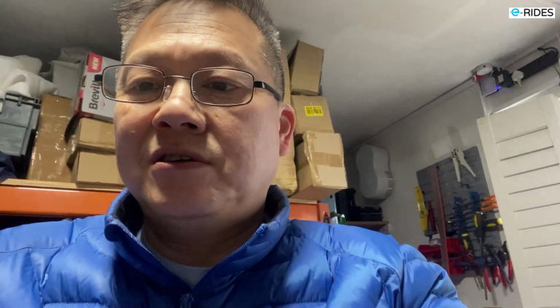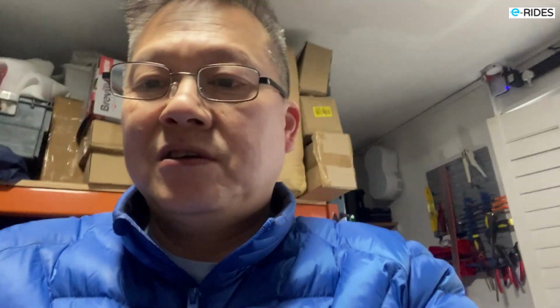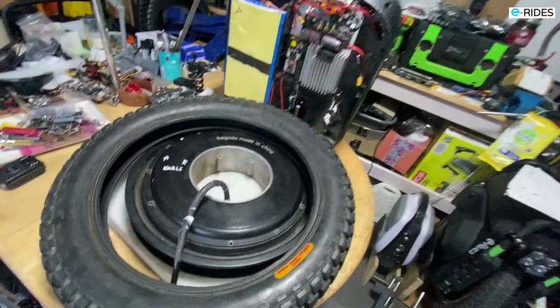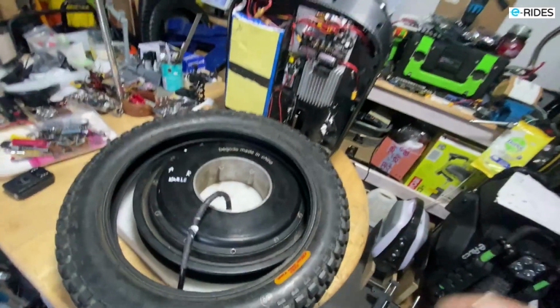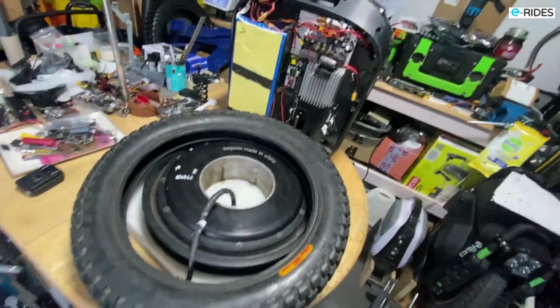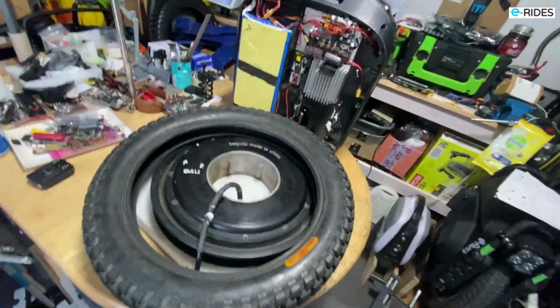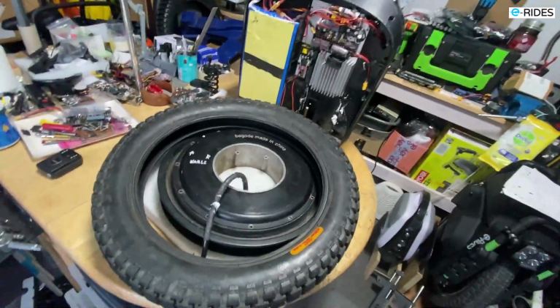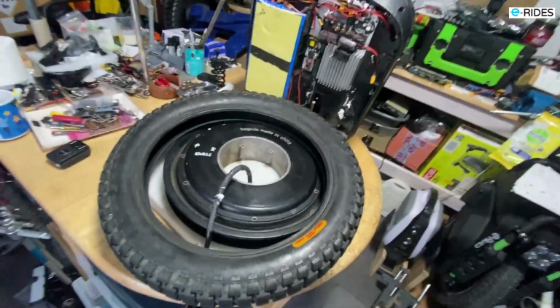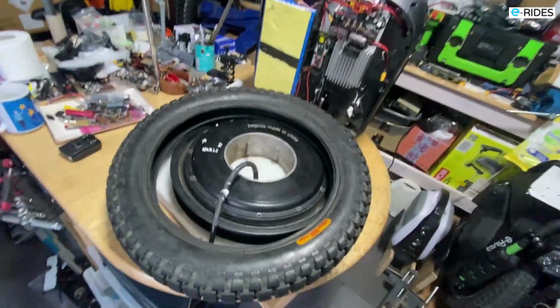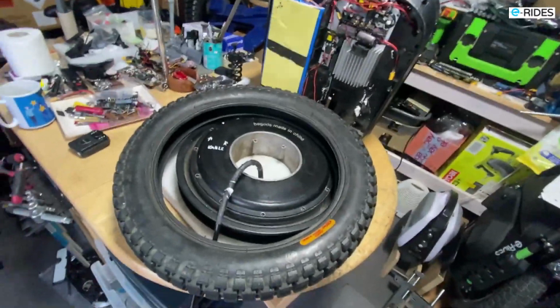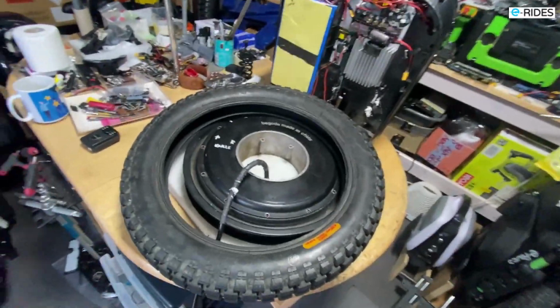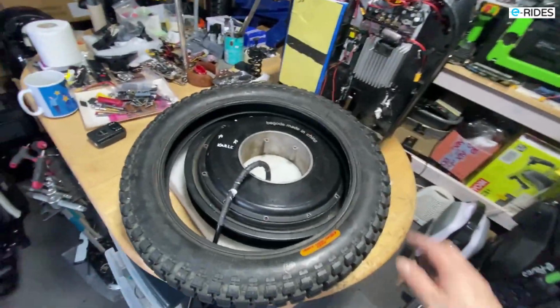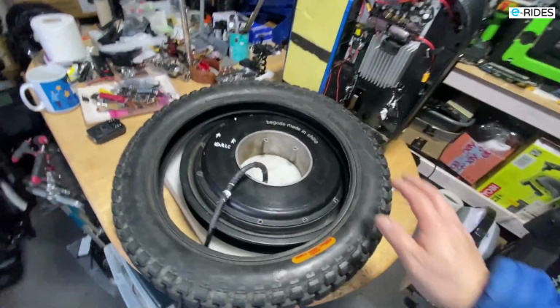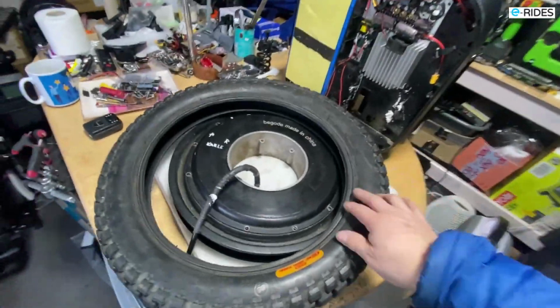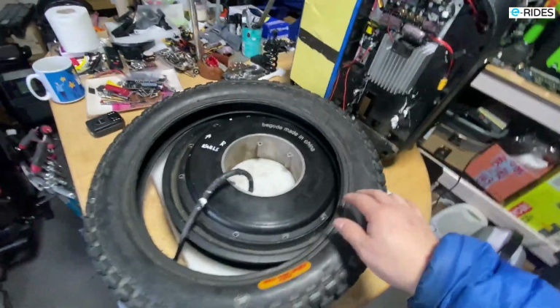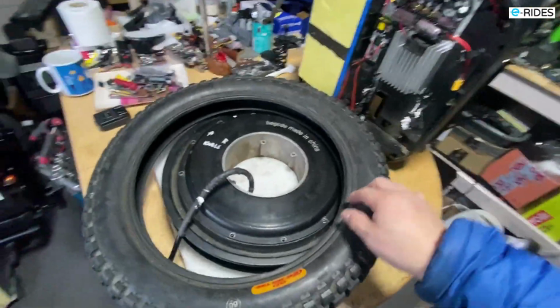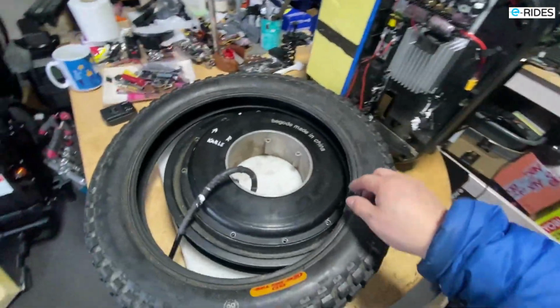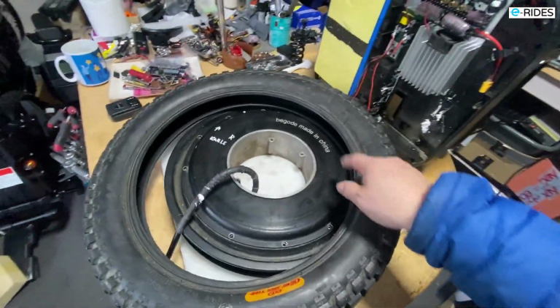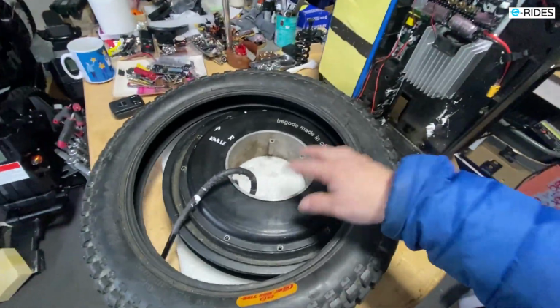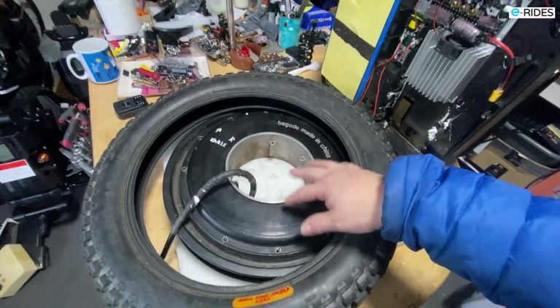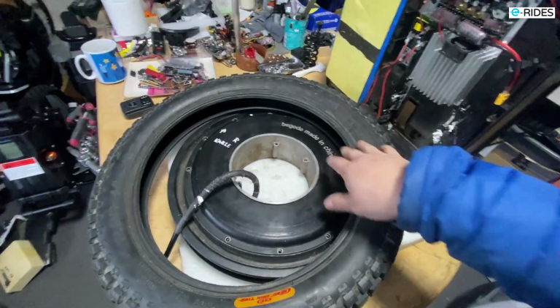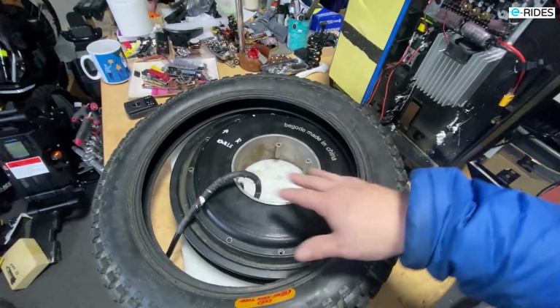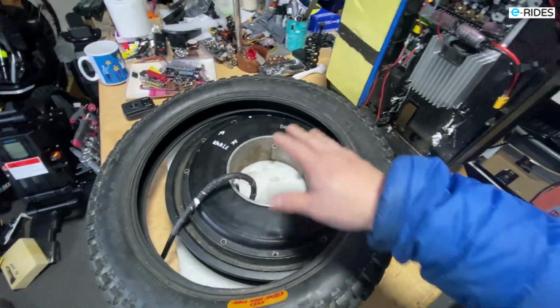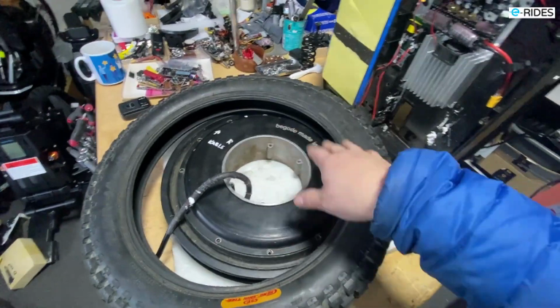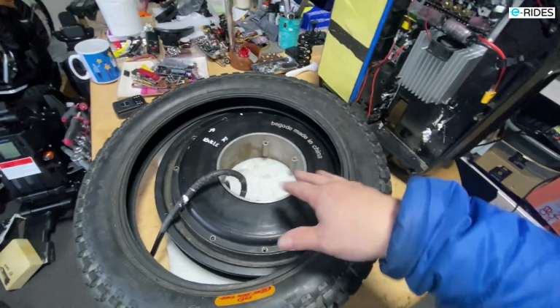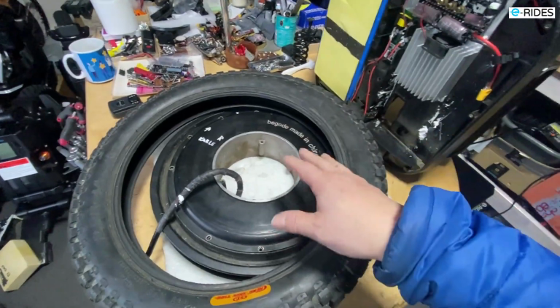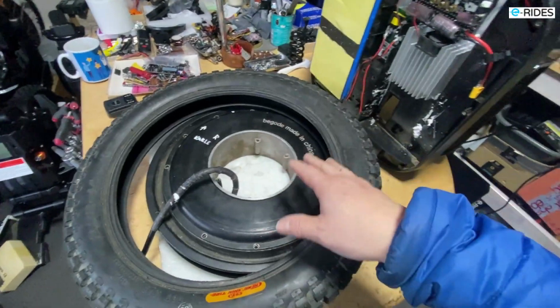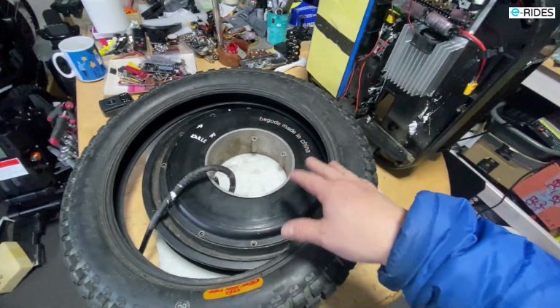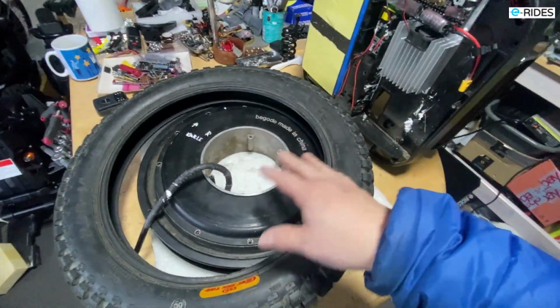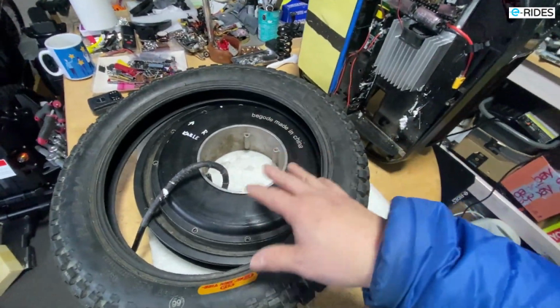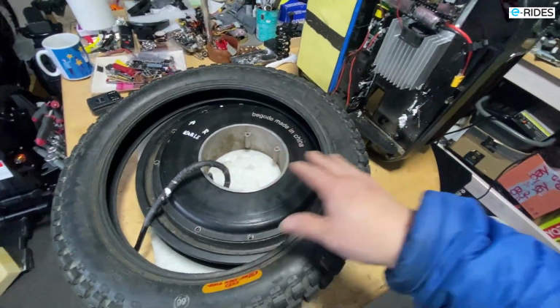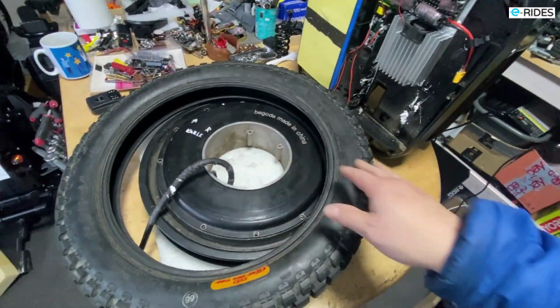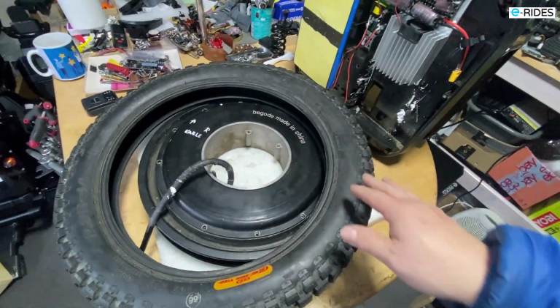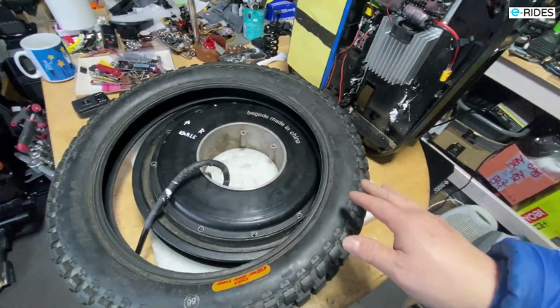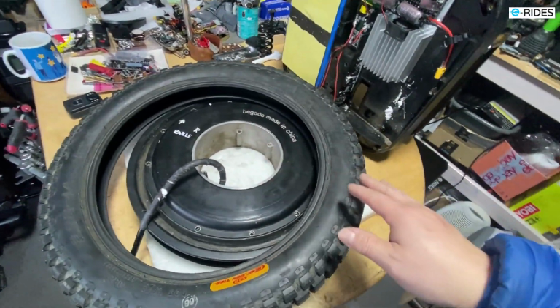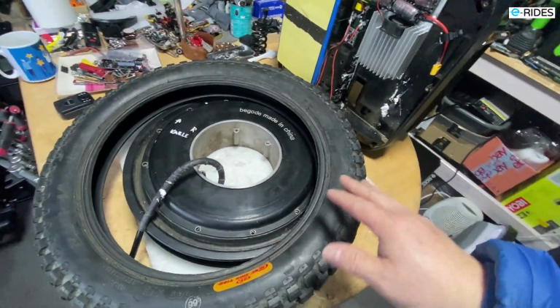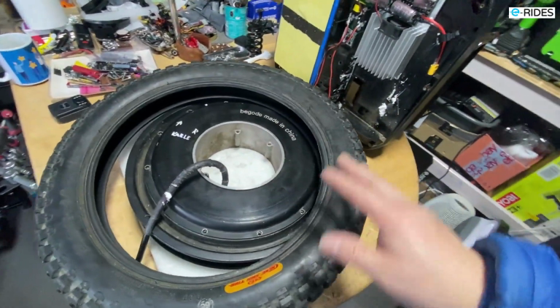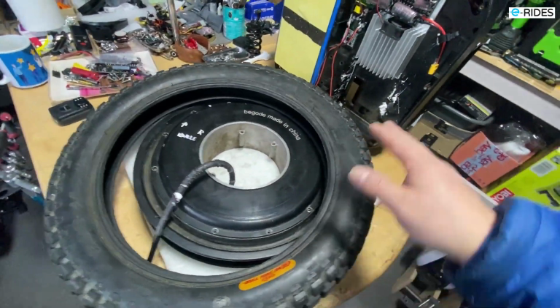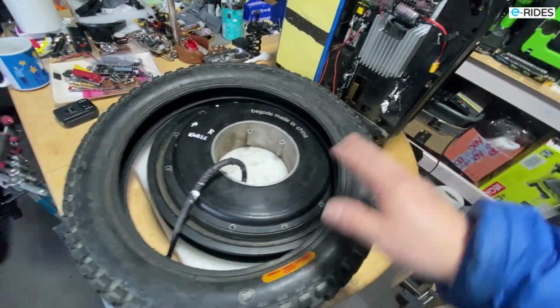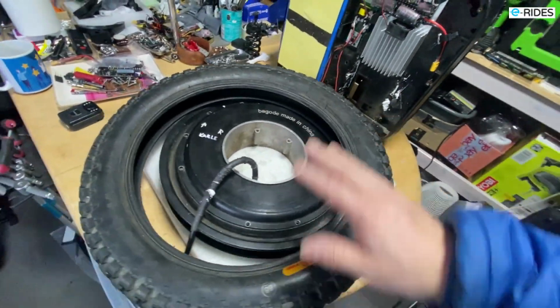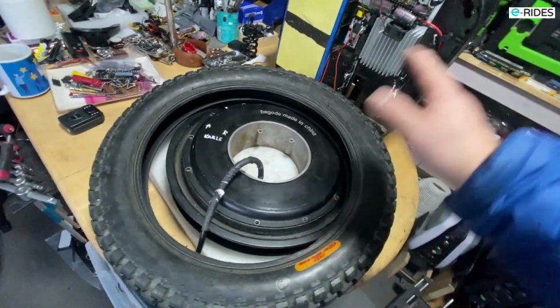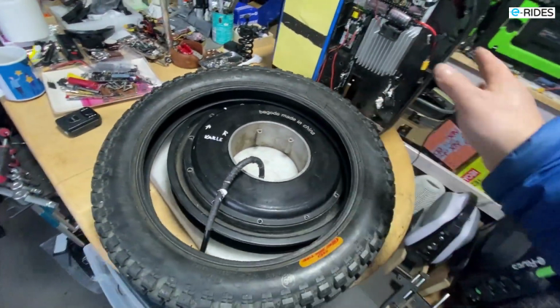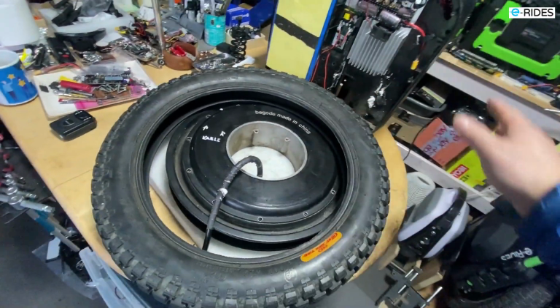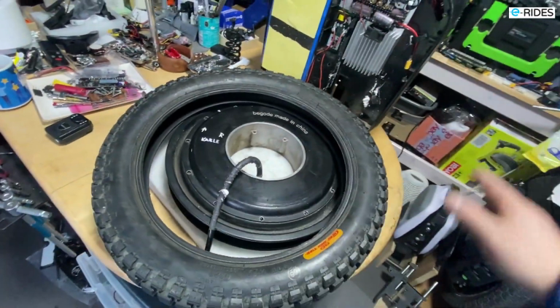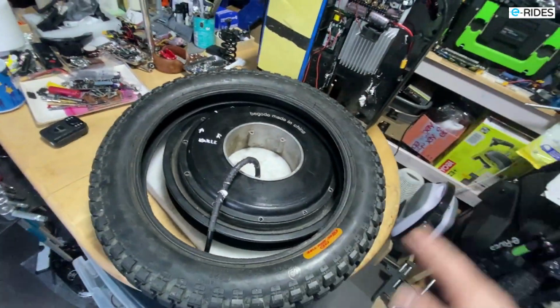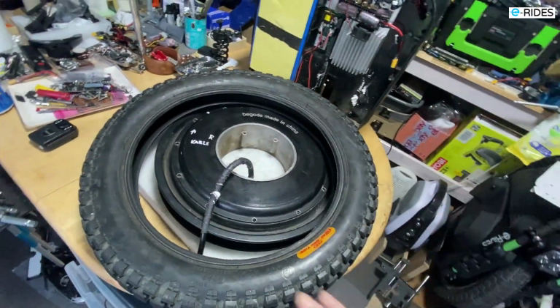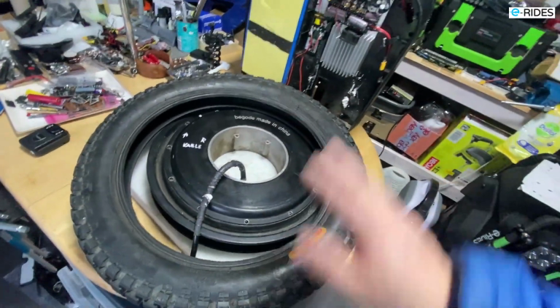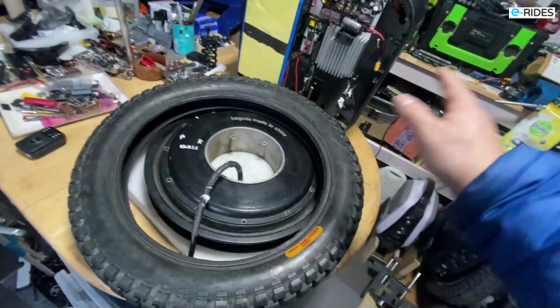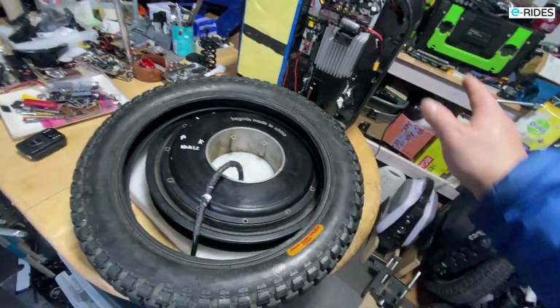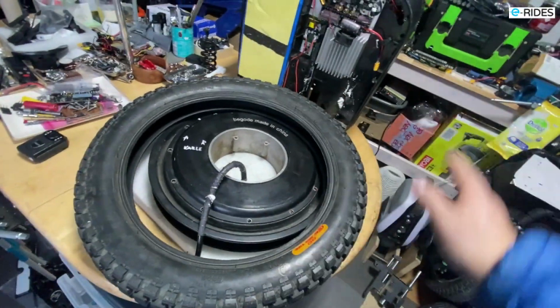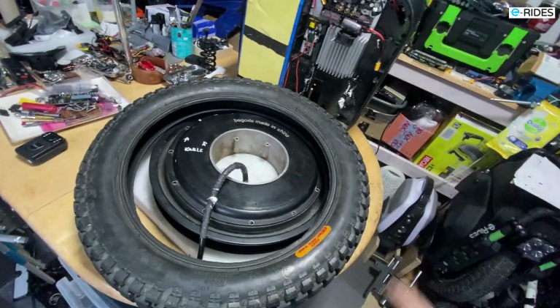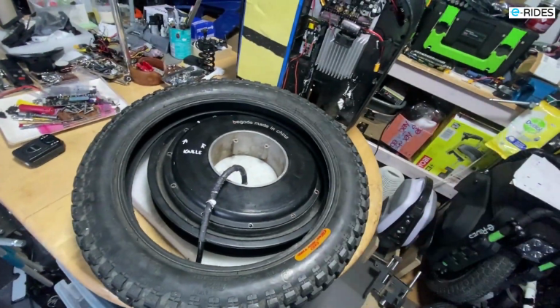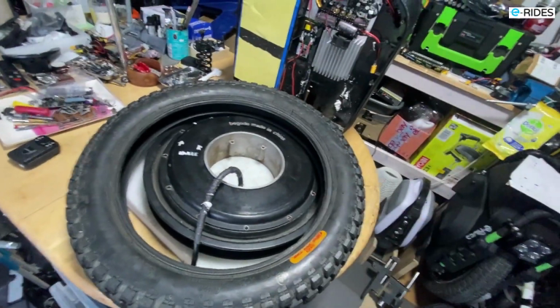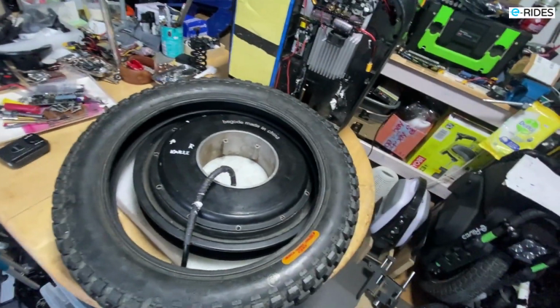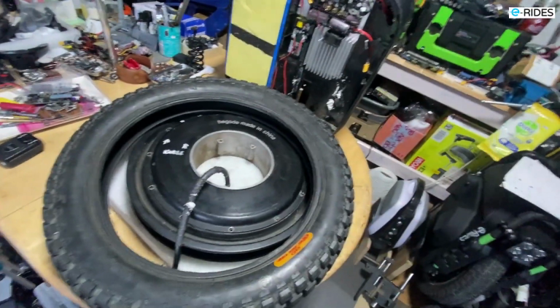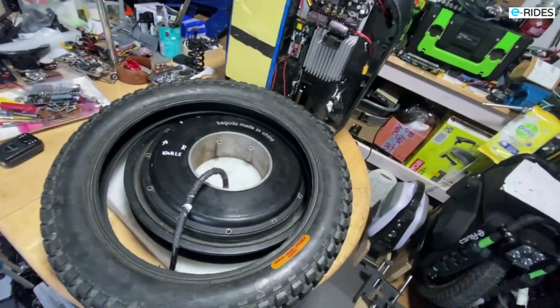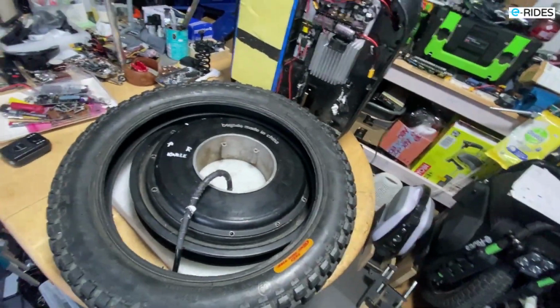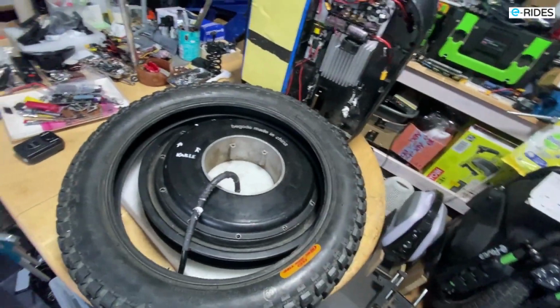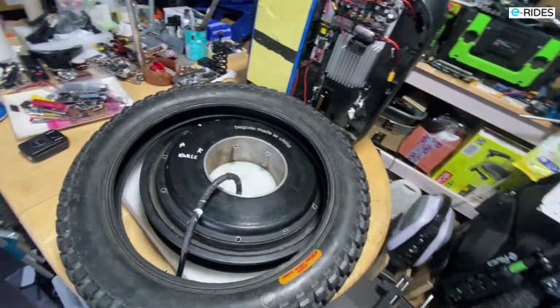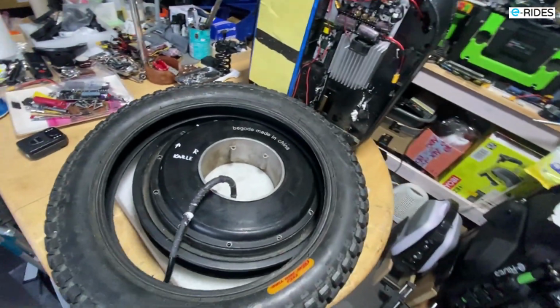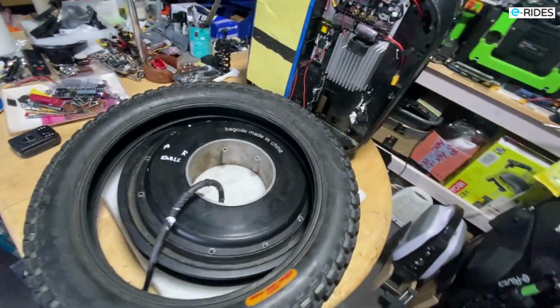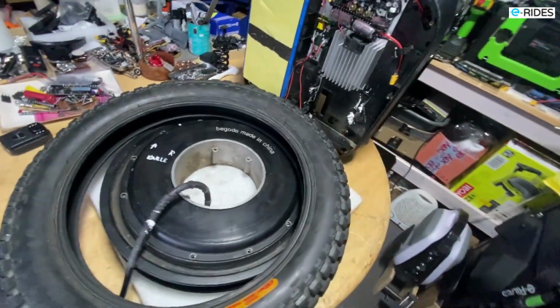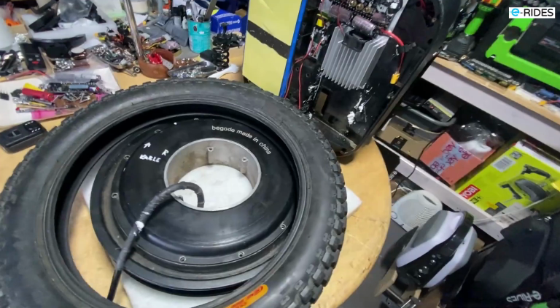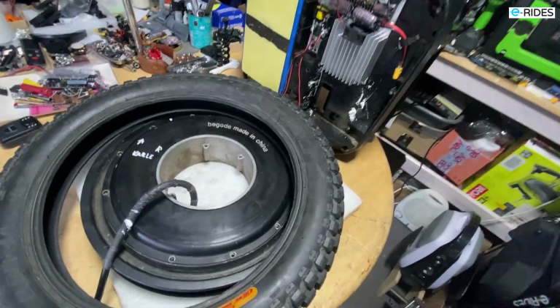So when you ride this wheel it makes a grinding noise, like the bearing is totally gone.